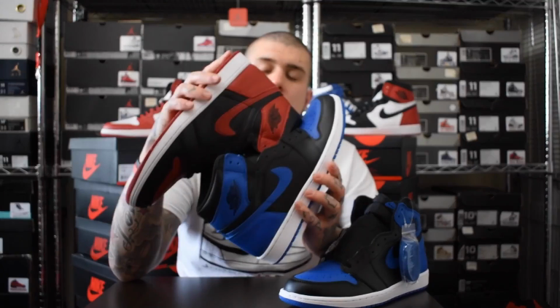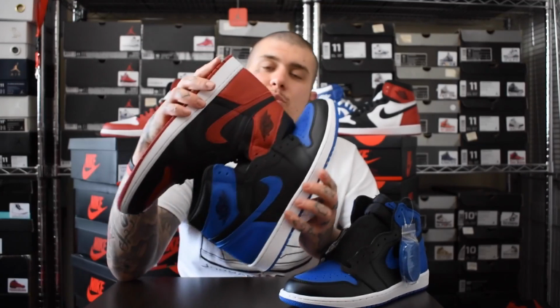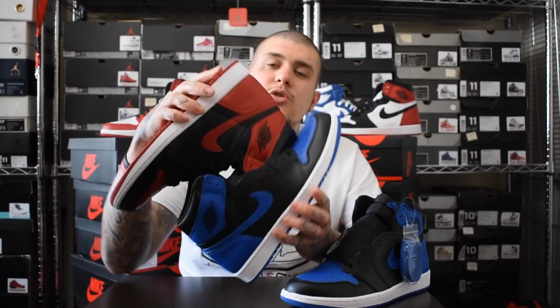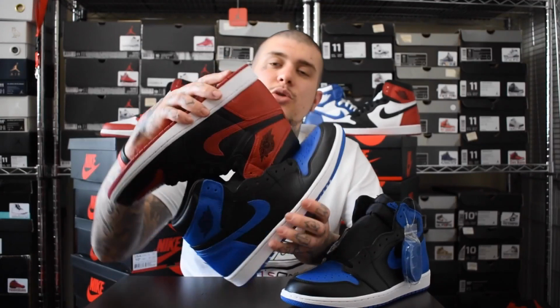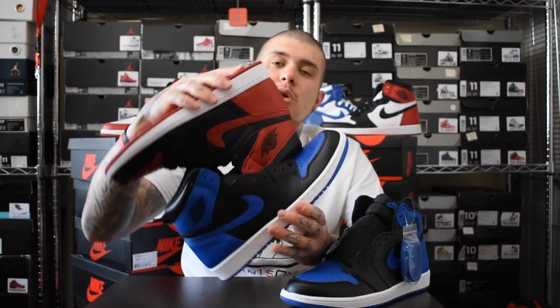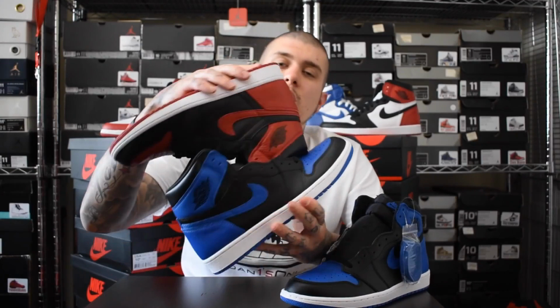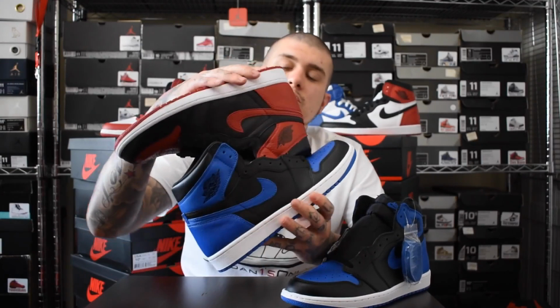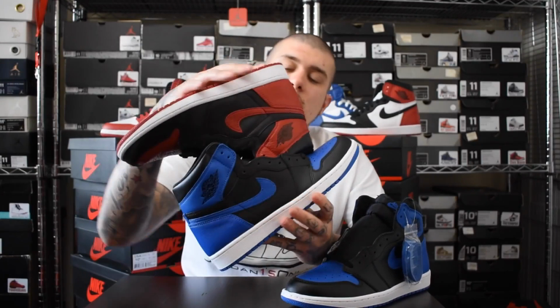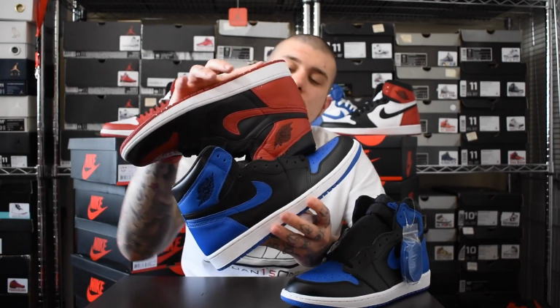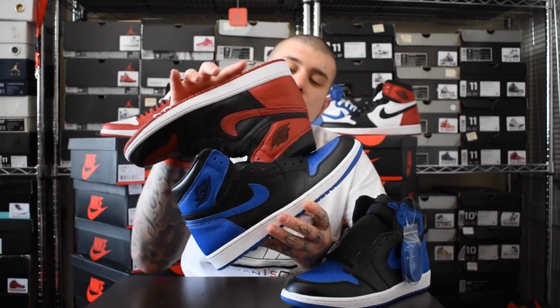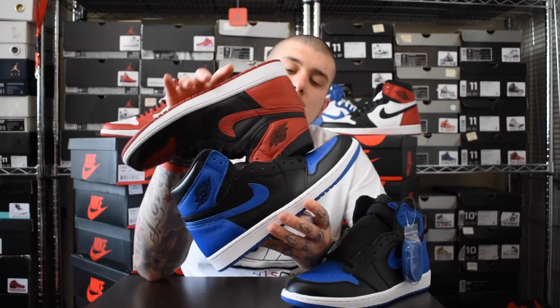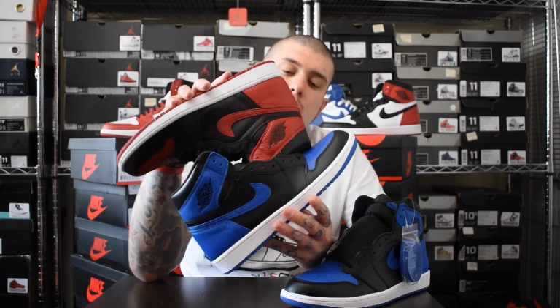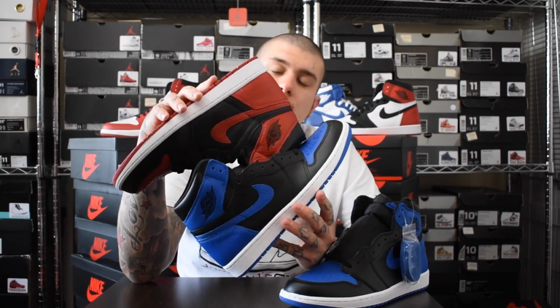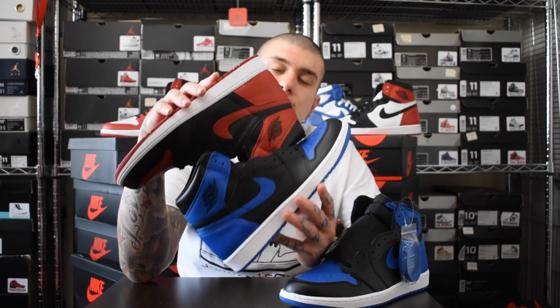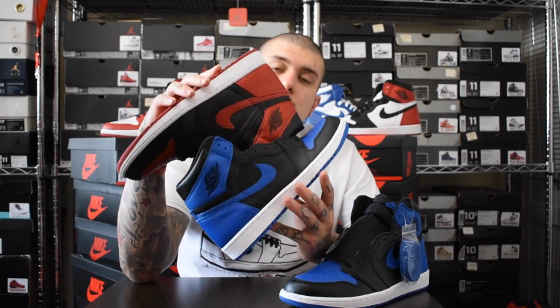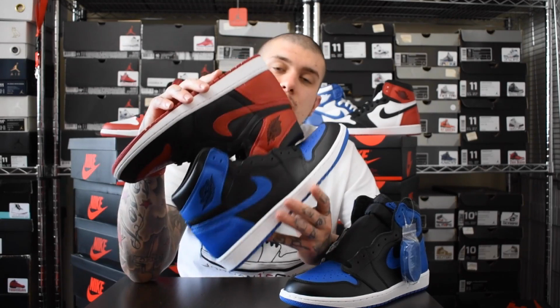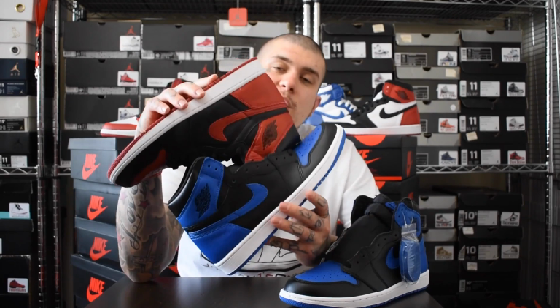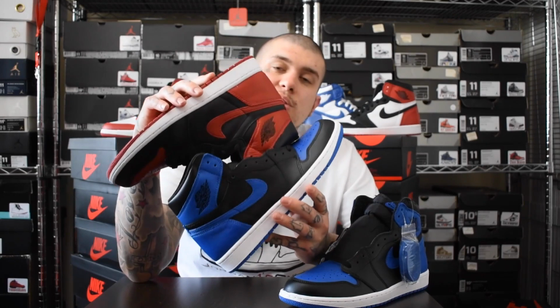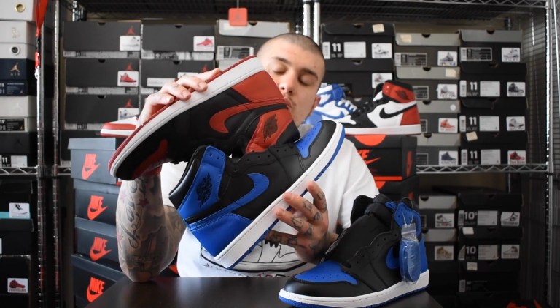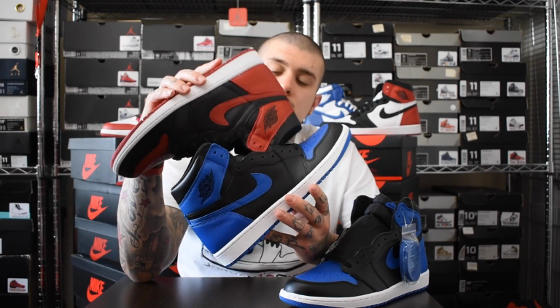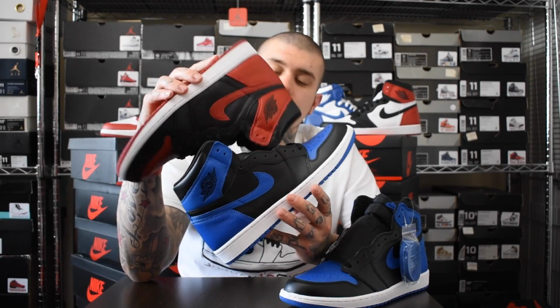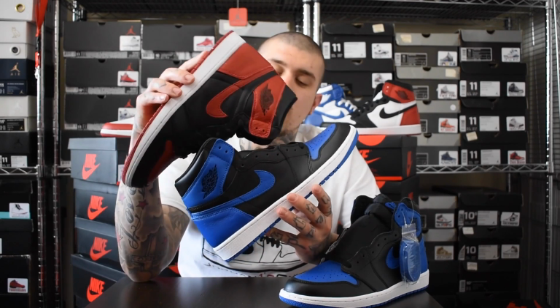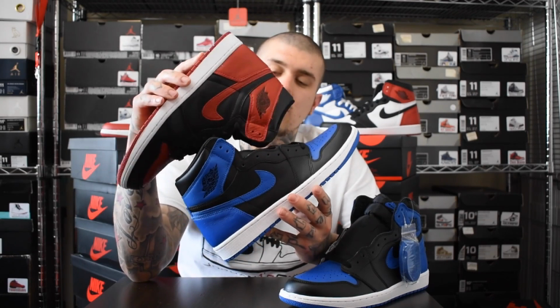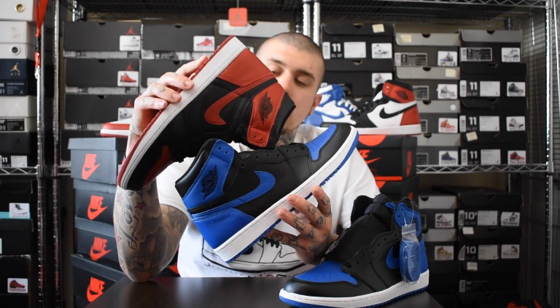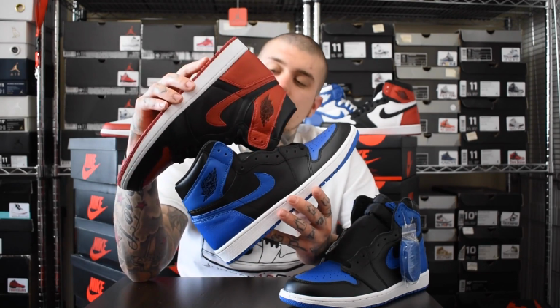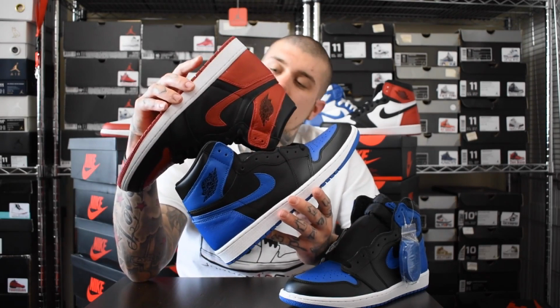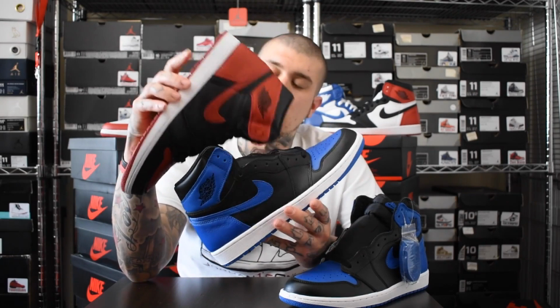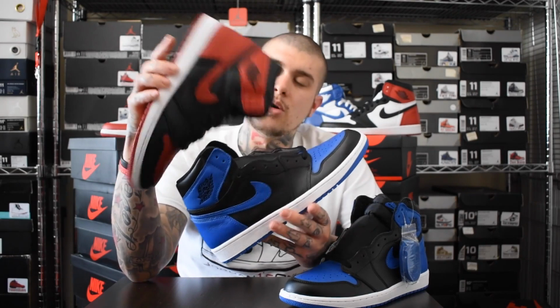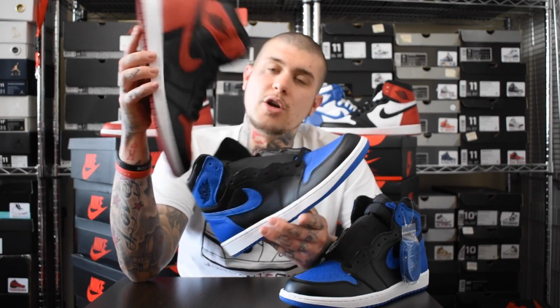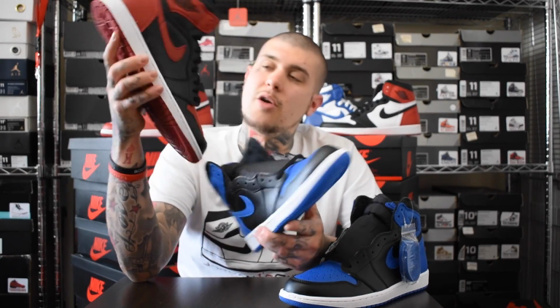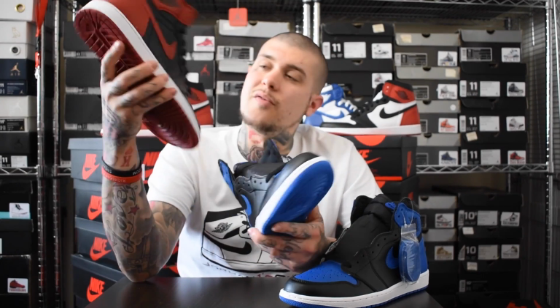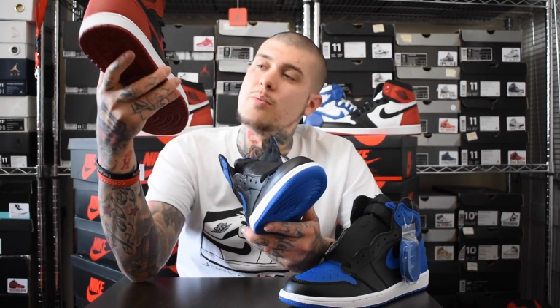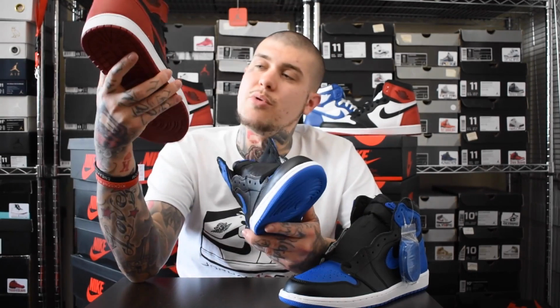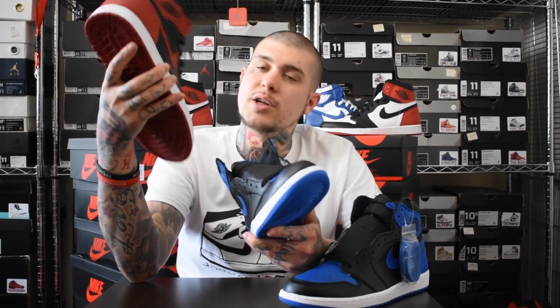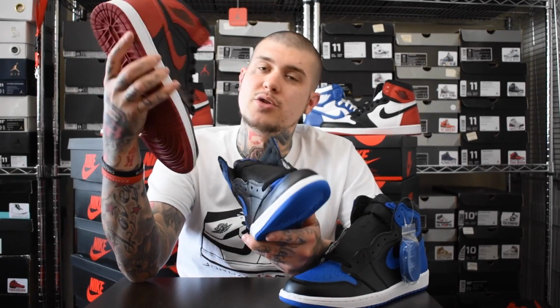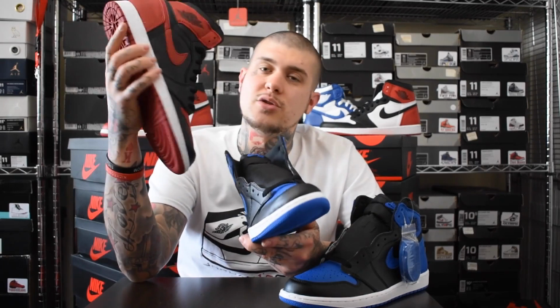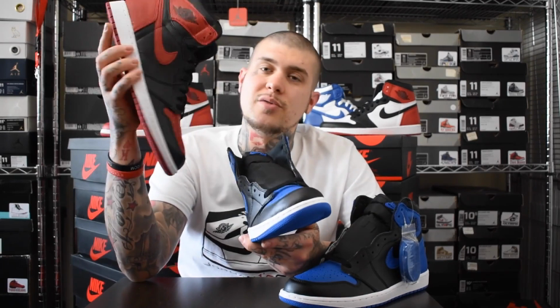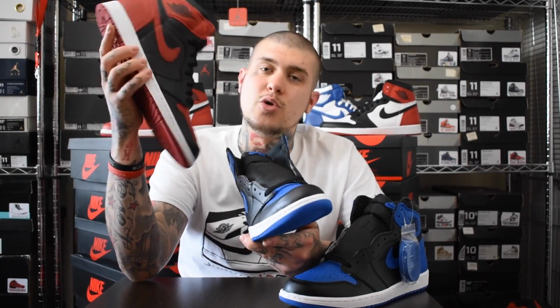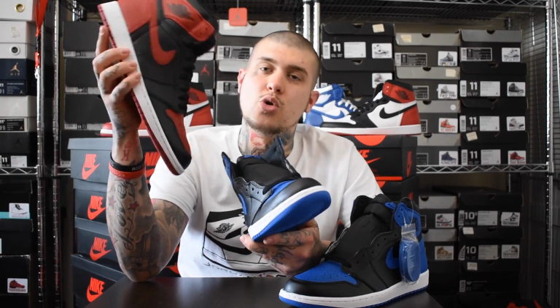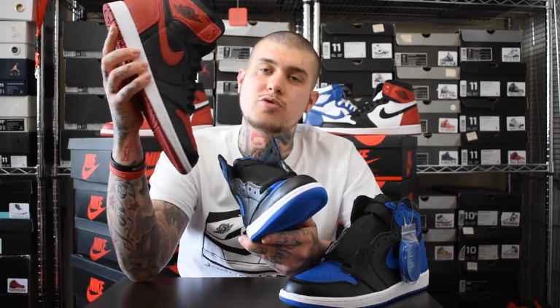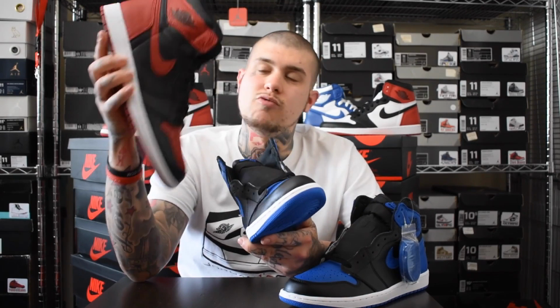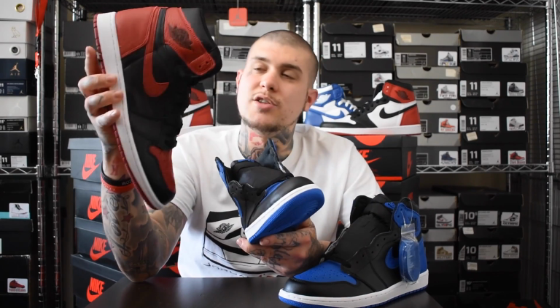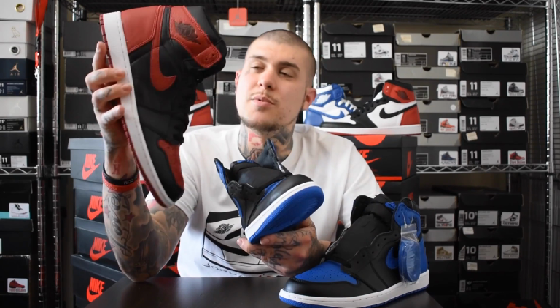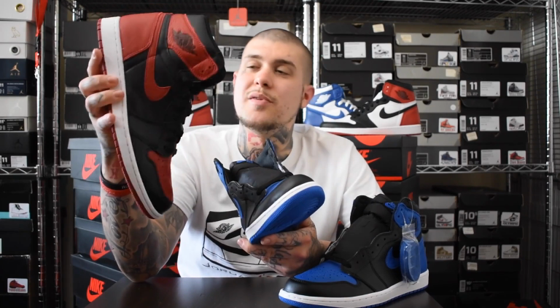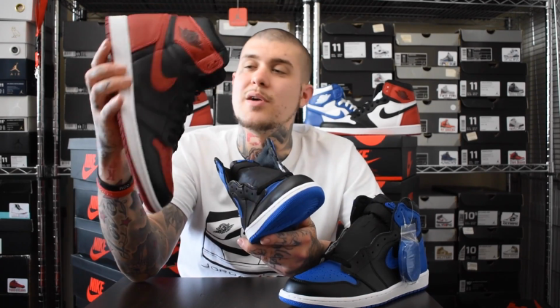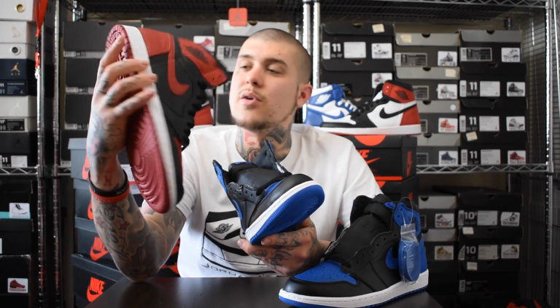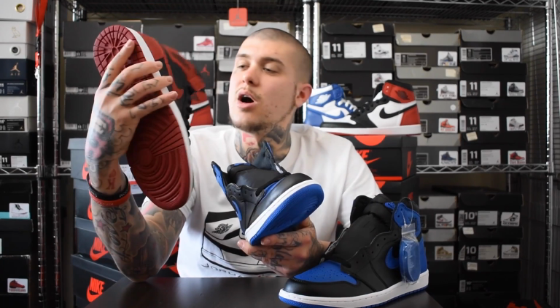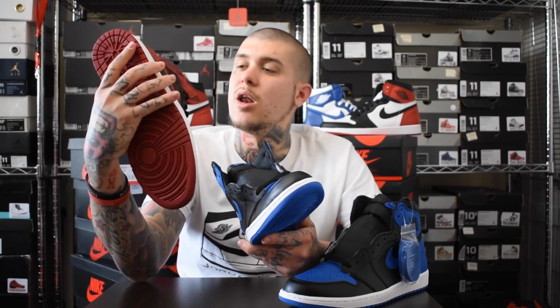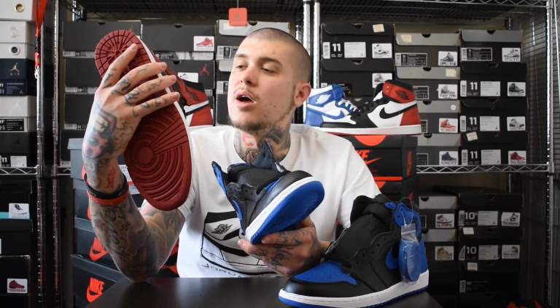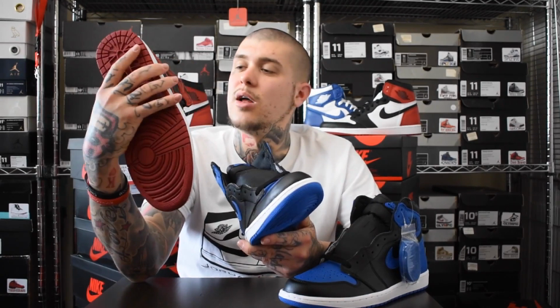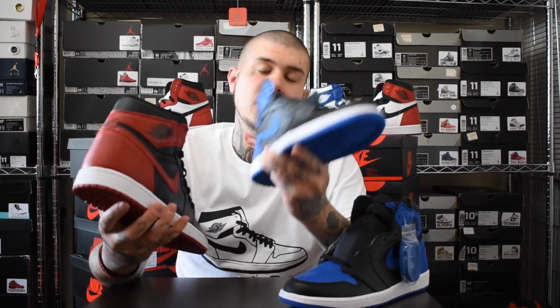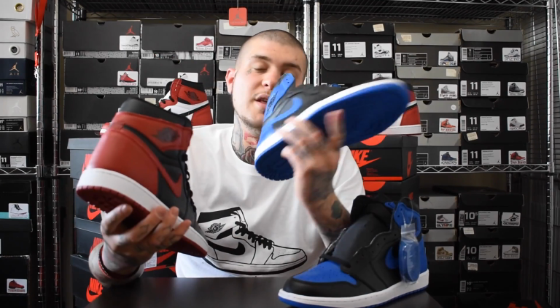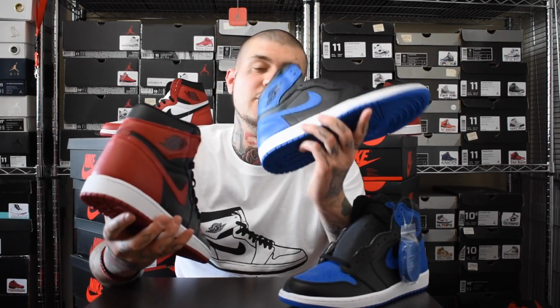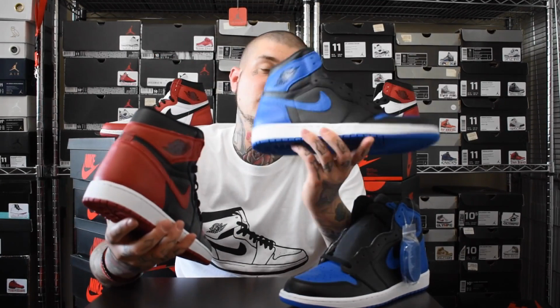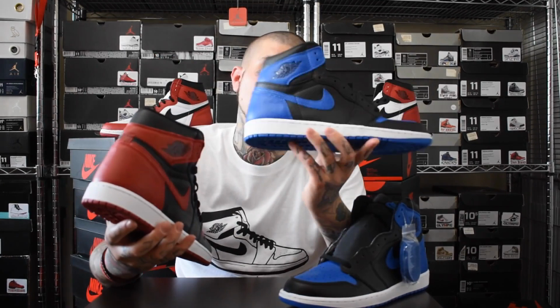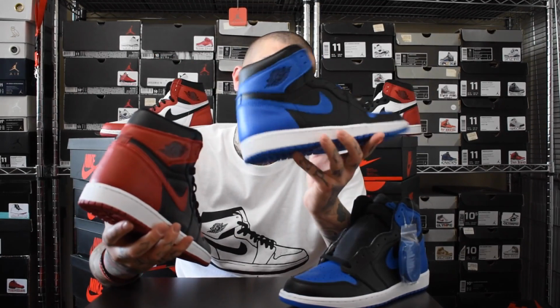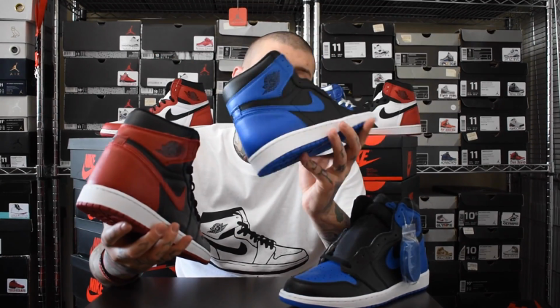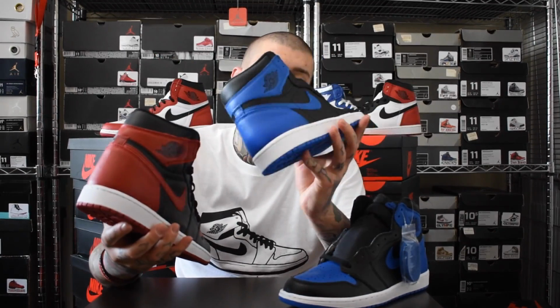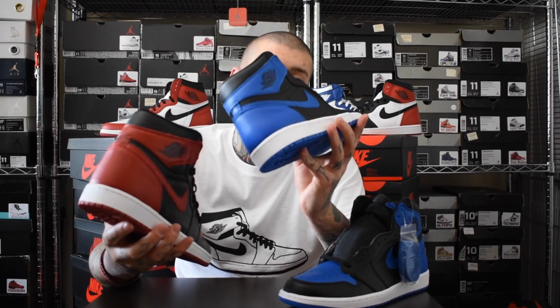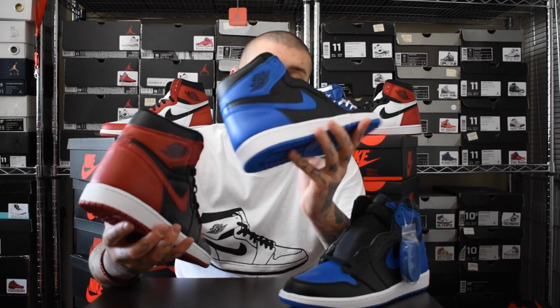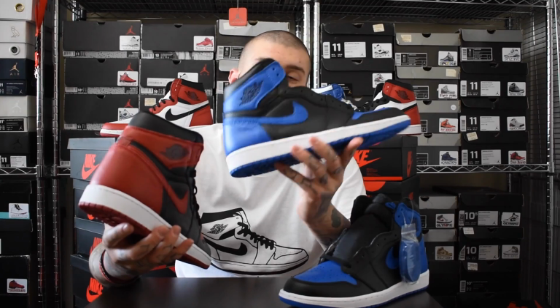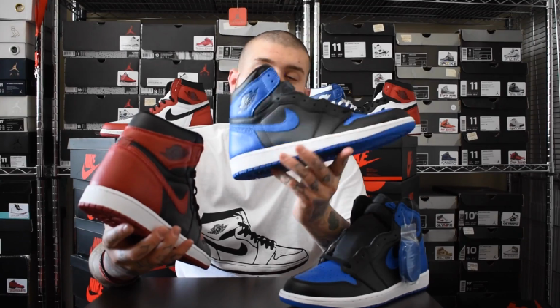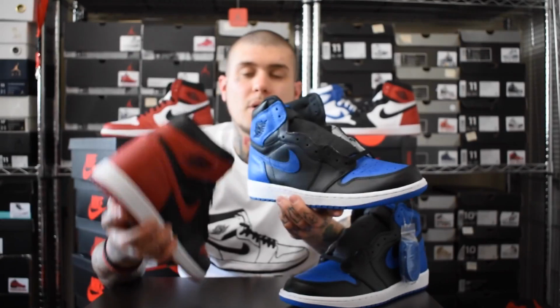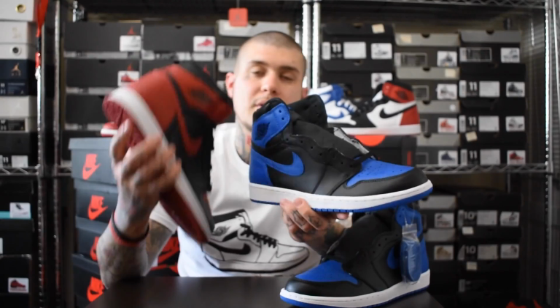Jordan Brand killed both of these releases. Both sold out instantly, both classics, and just two straight fire kicks. What side would you guys go for - do you go for the breads or the royals? I'm going to go for the breads because red's my favourite colour, but these royals are just classic.